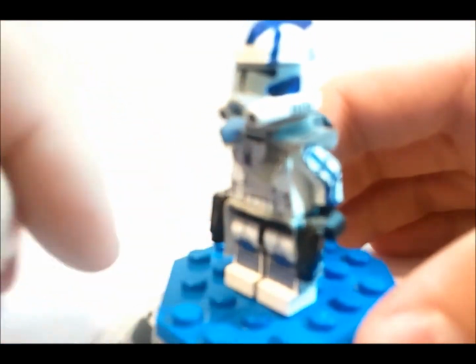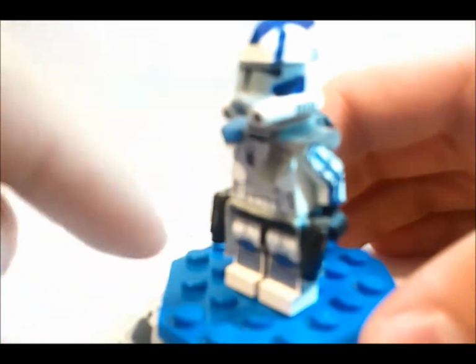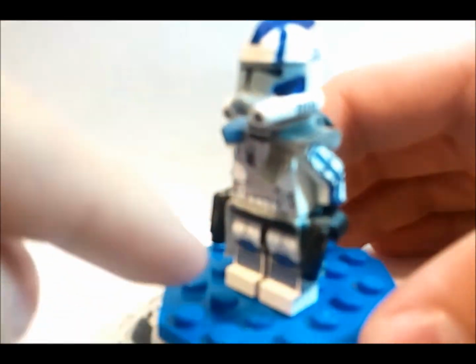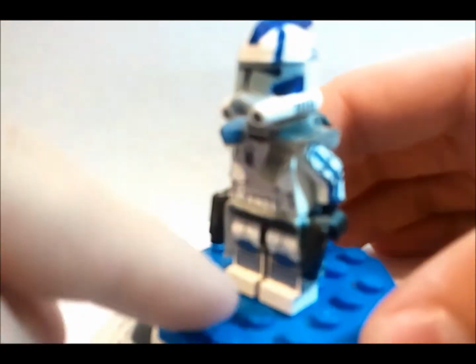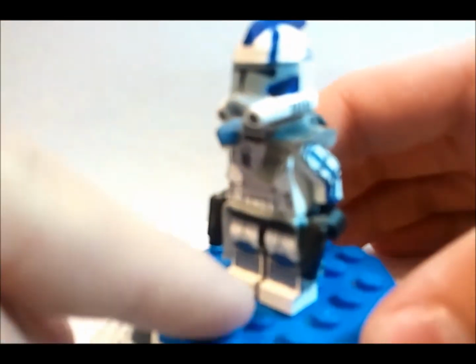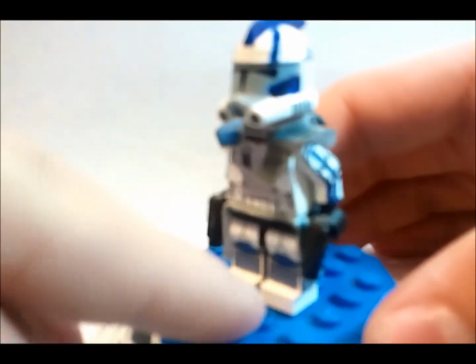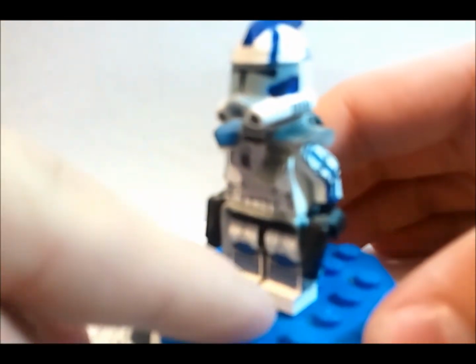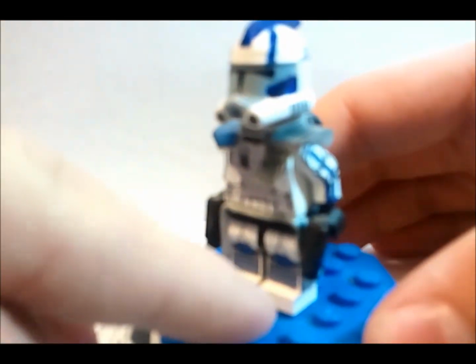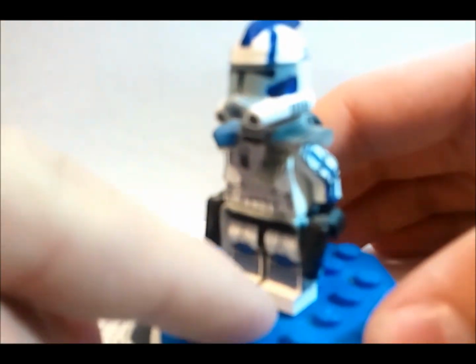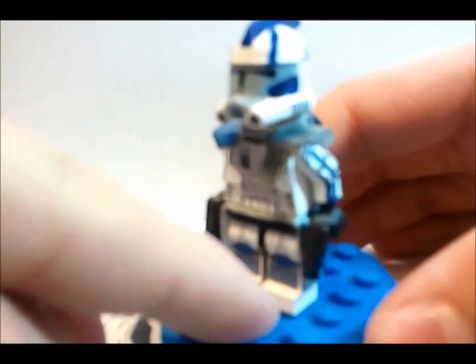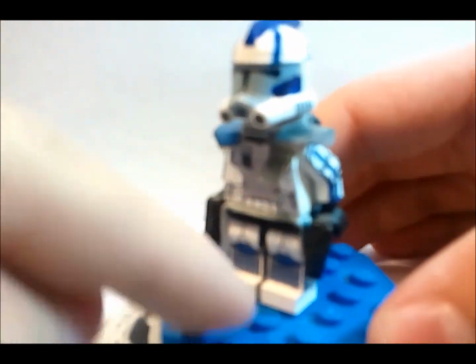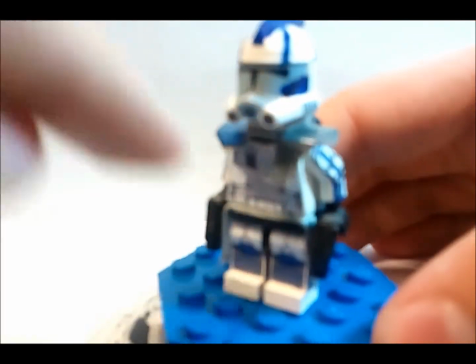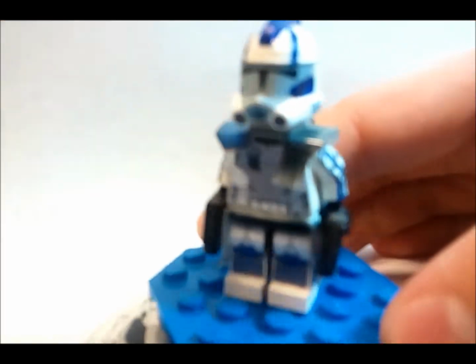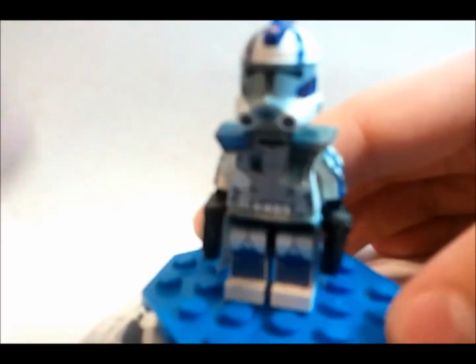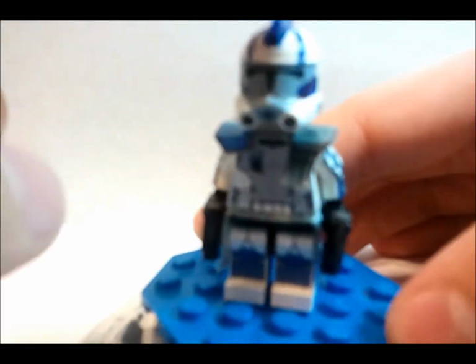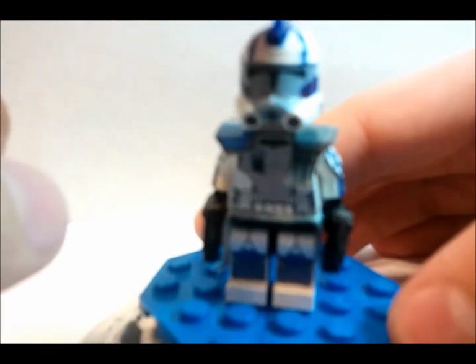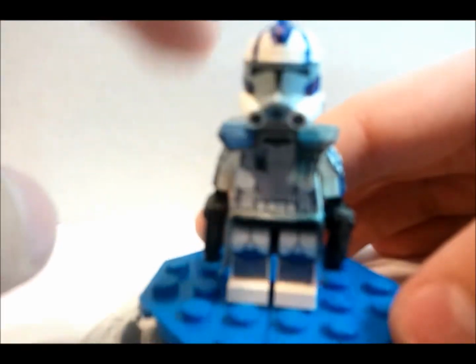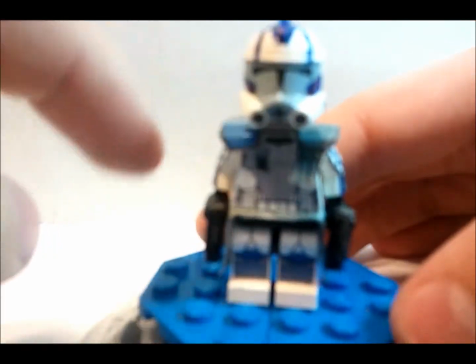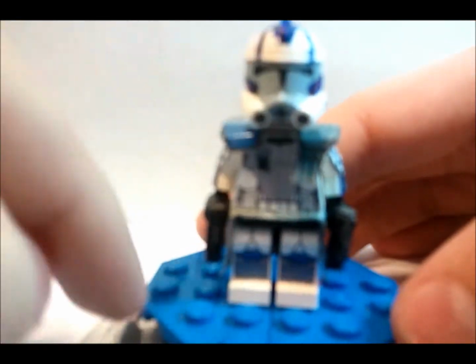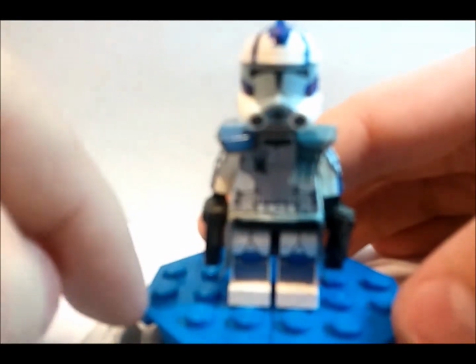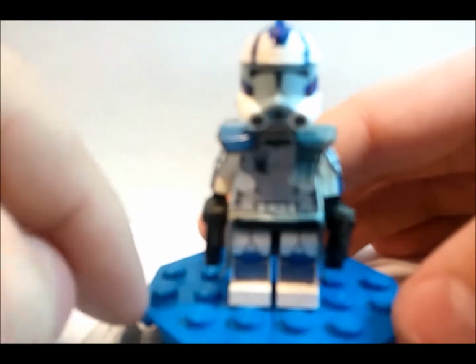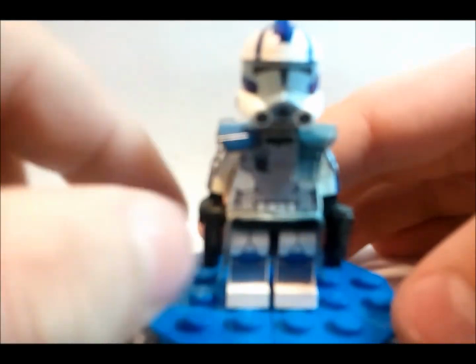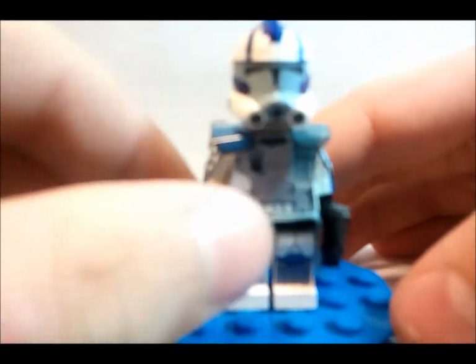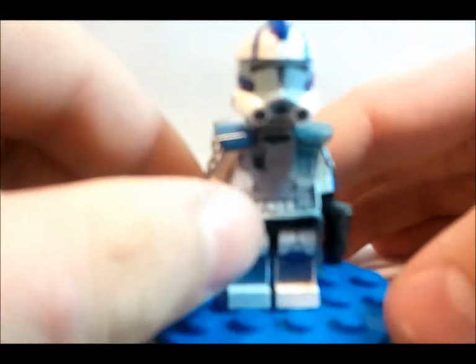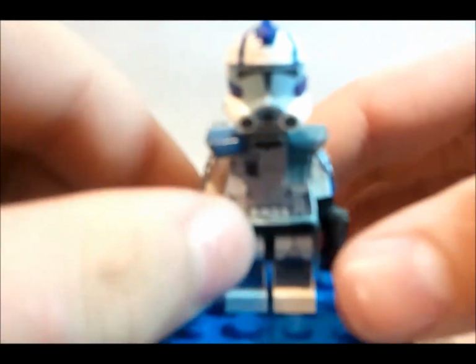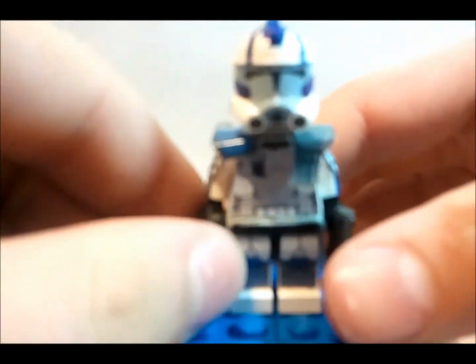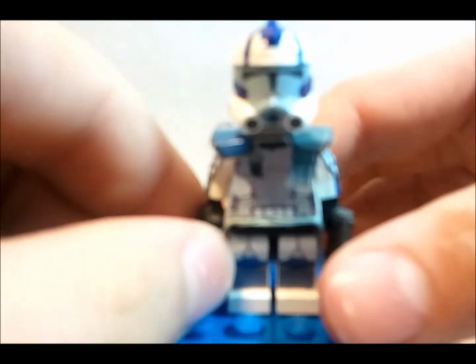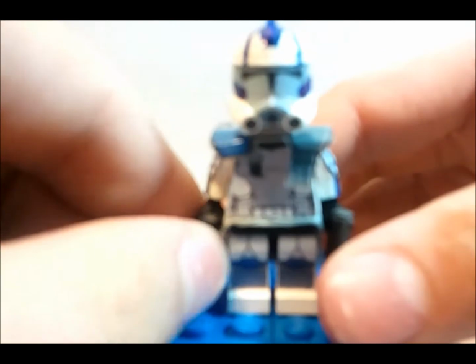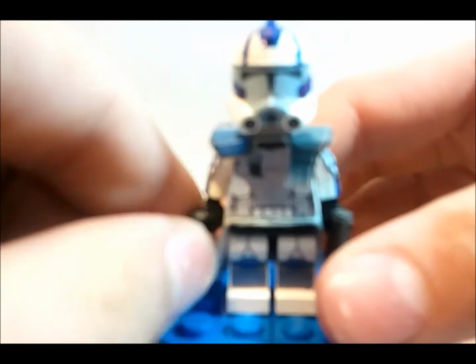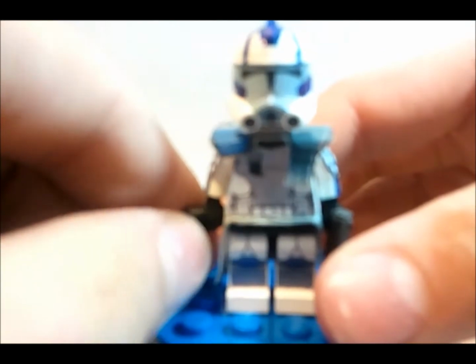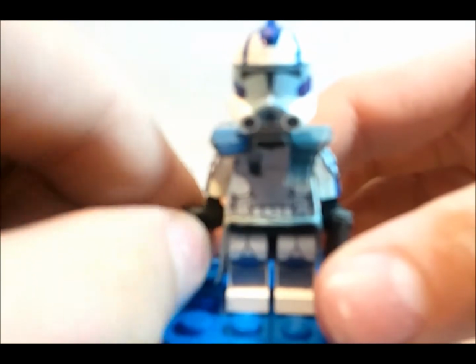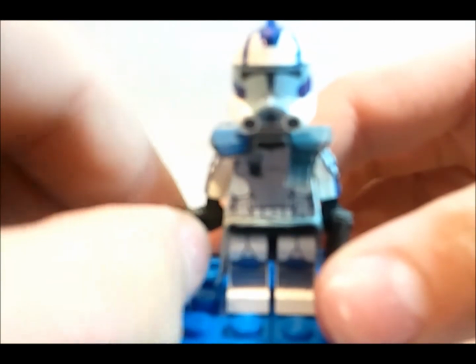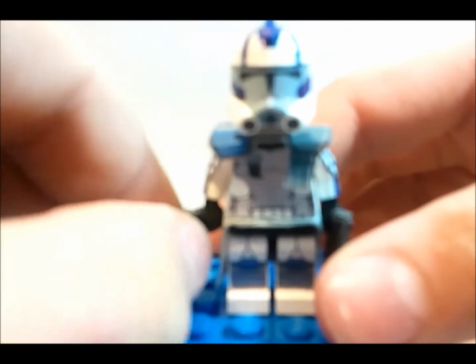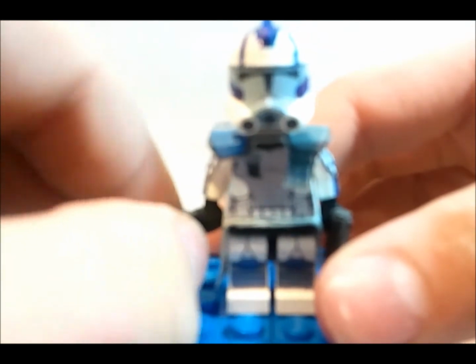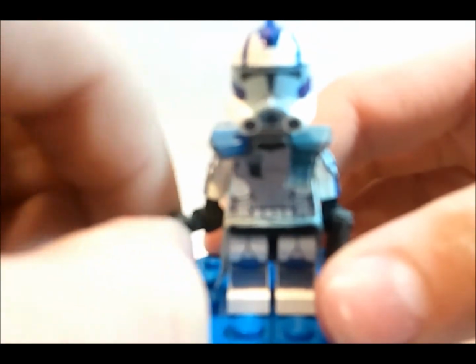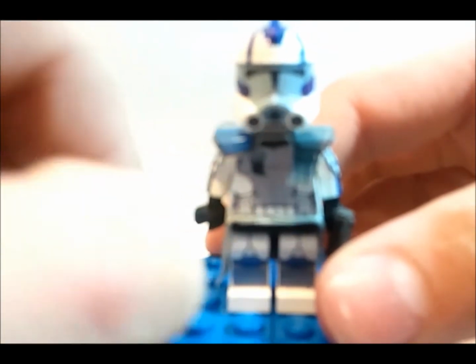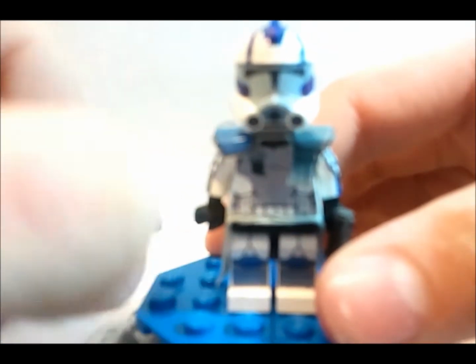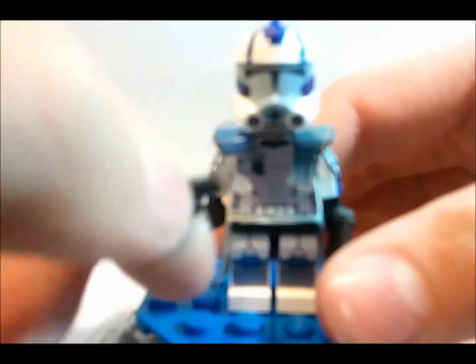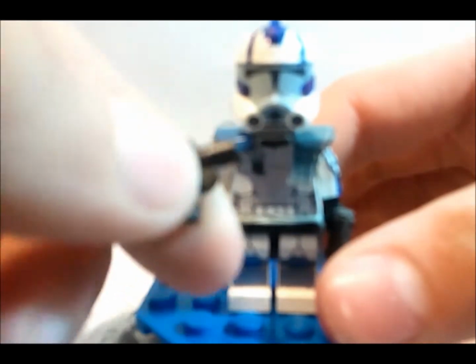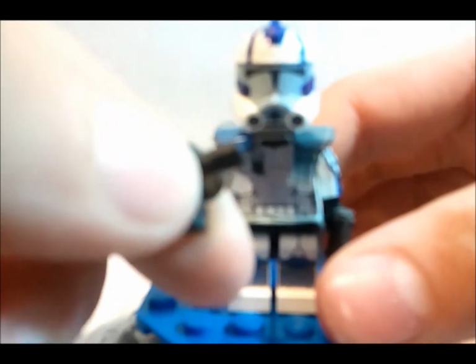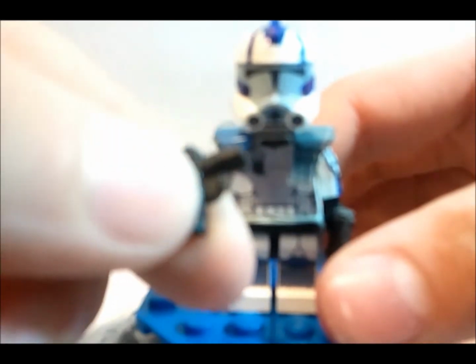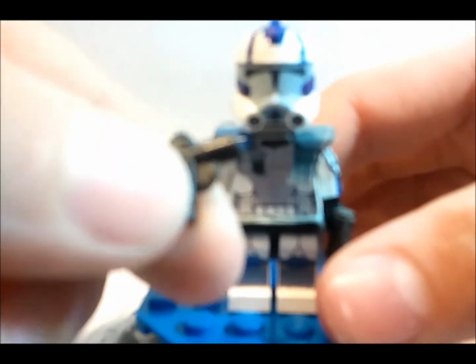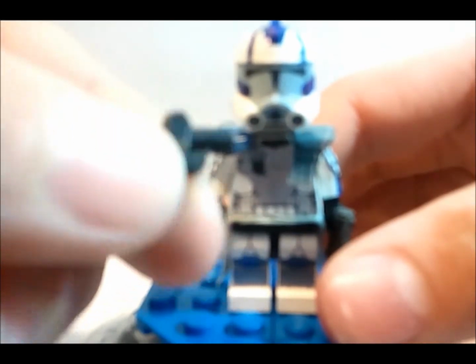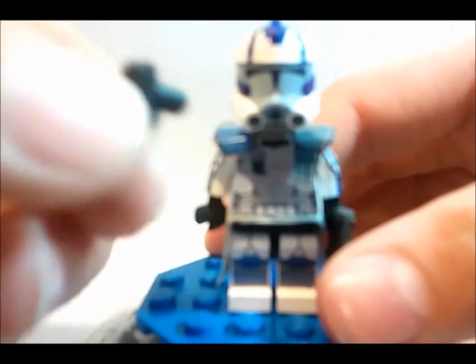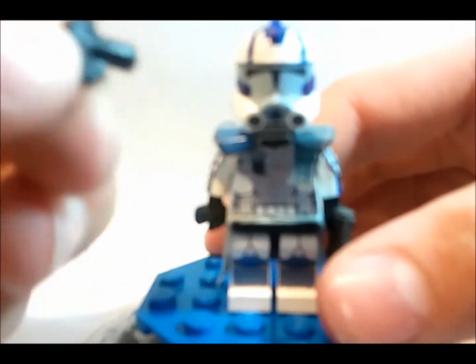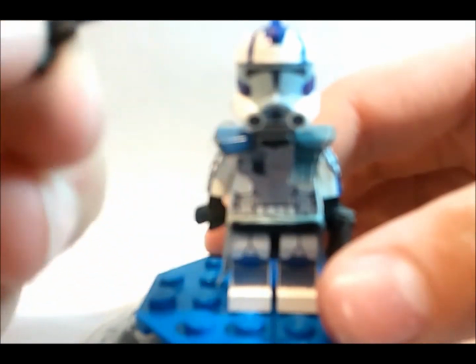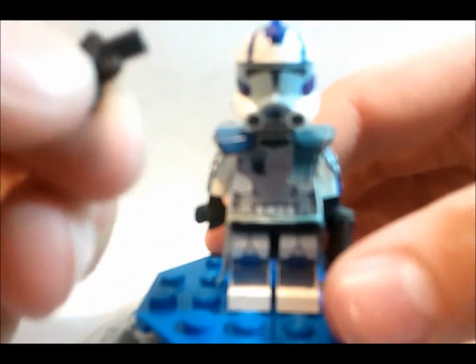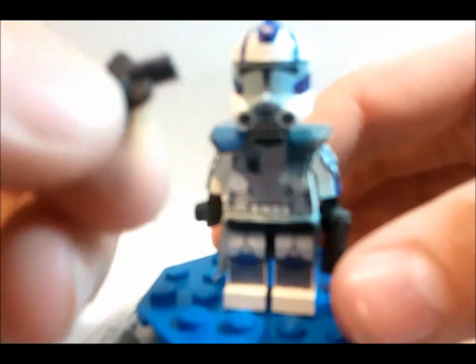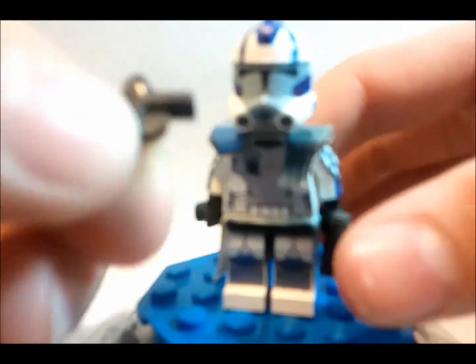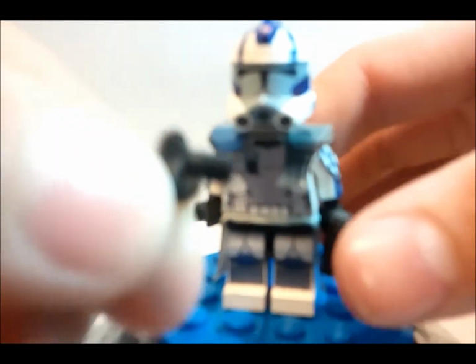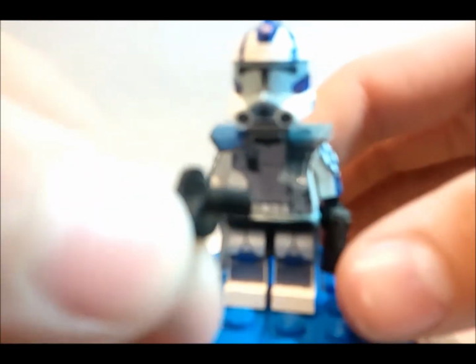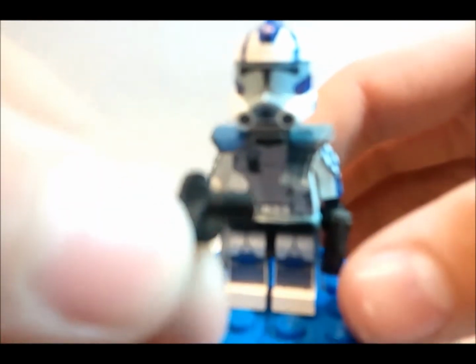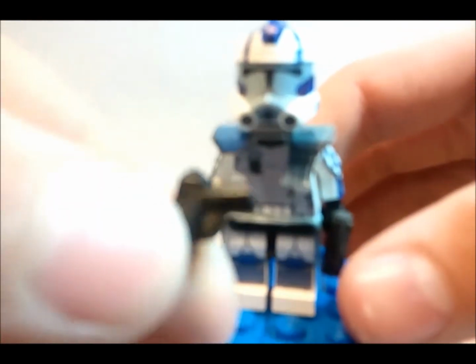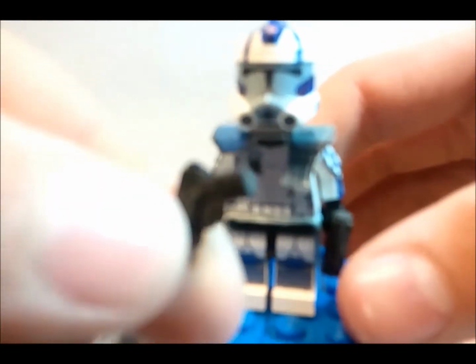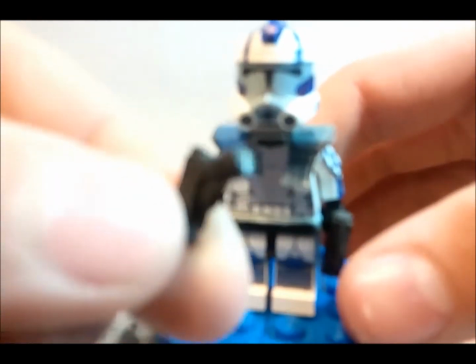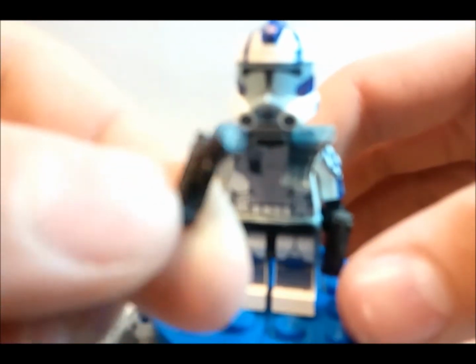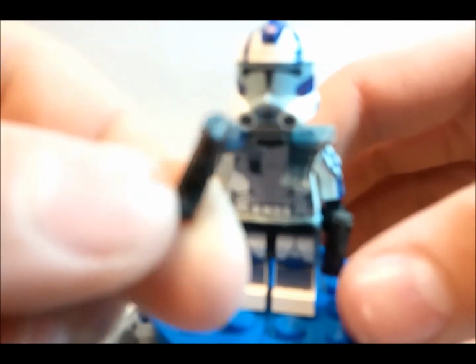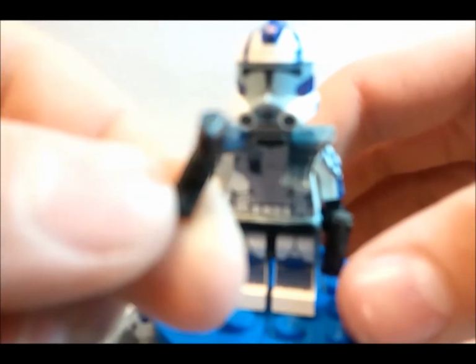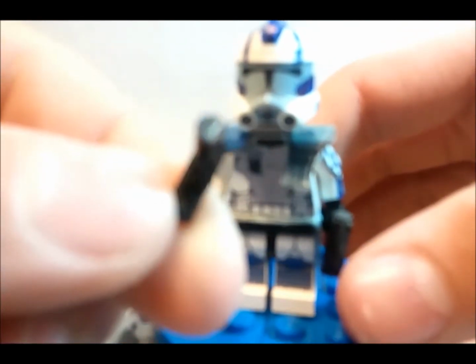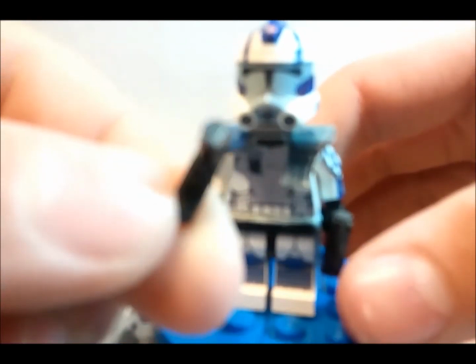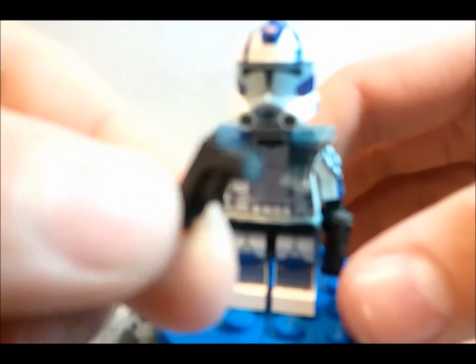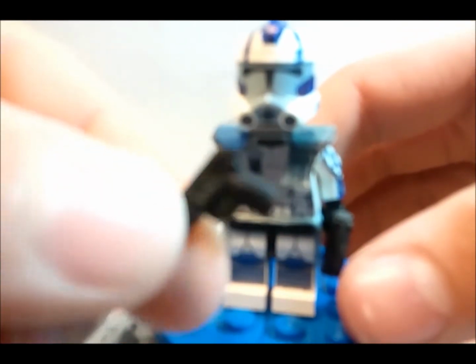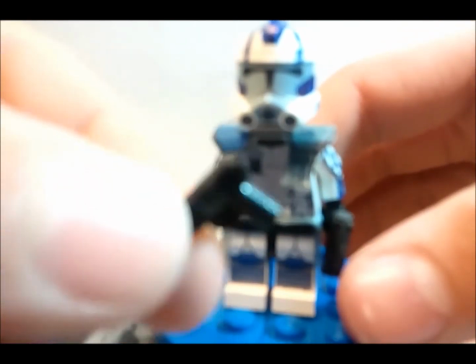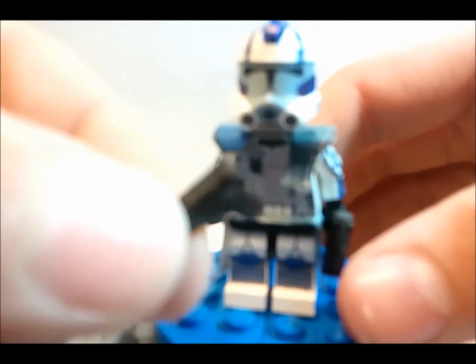I'm going to start from the legs and work up to the top. Just going to show you his weapons — he has two of these pistols.